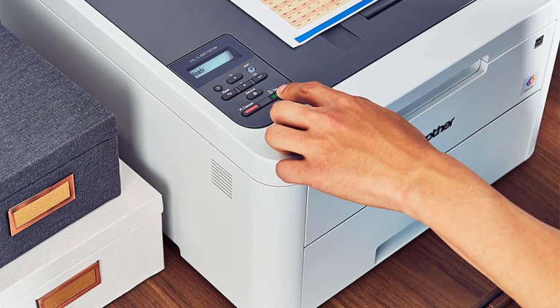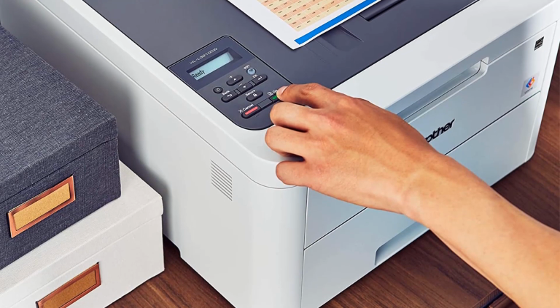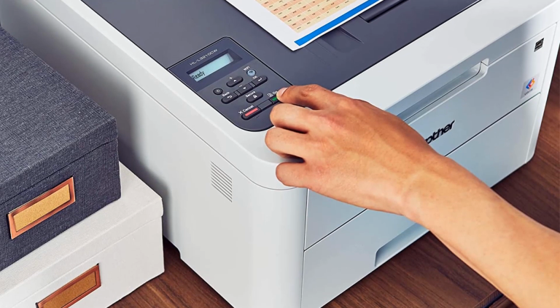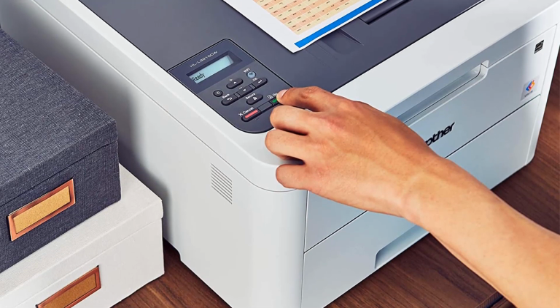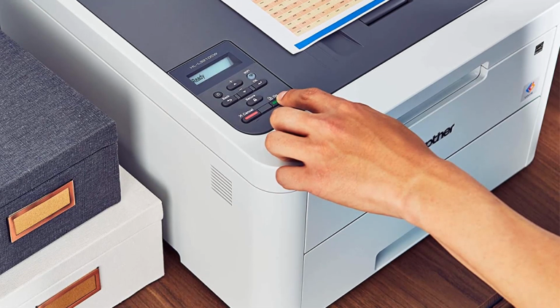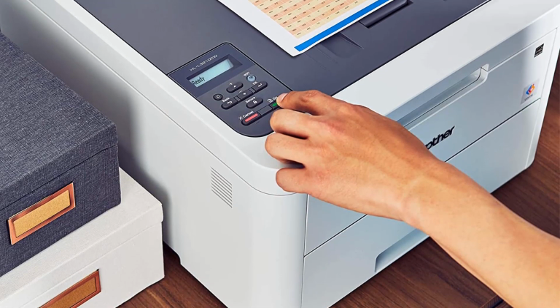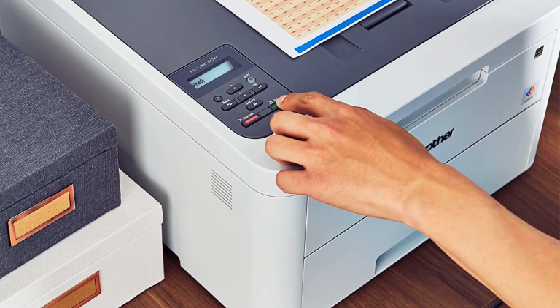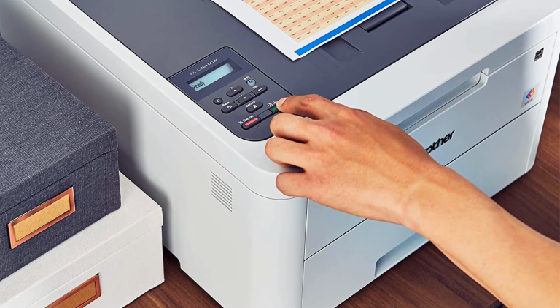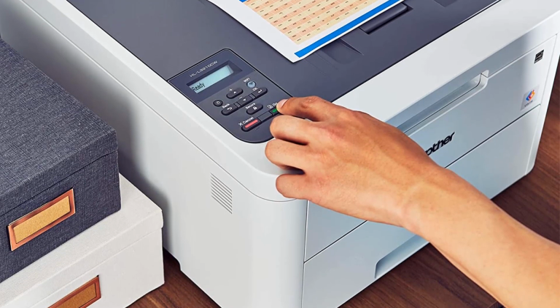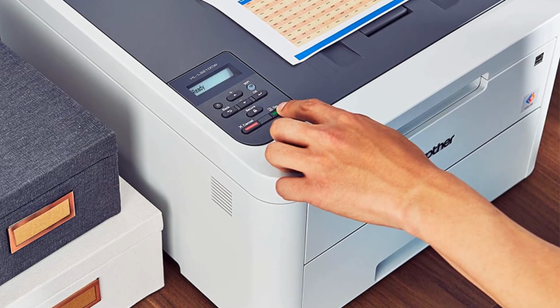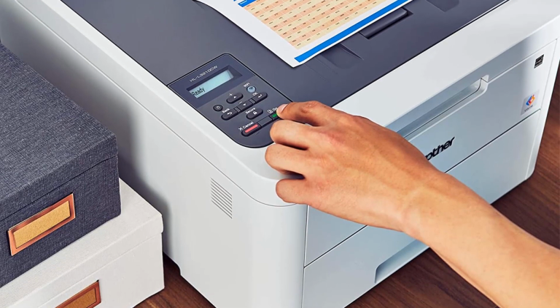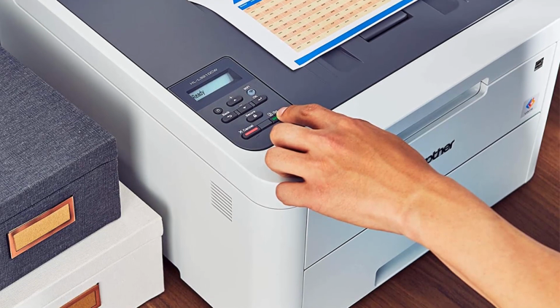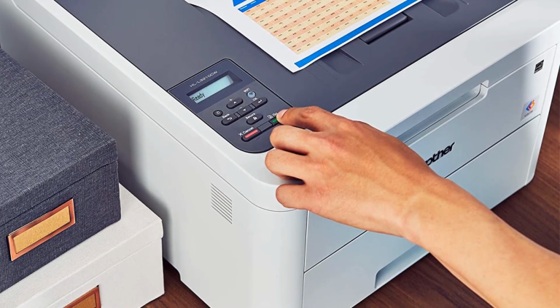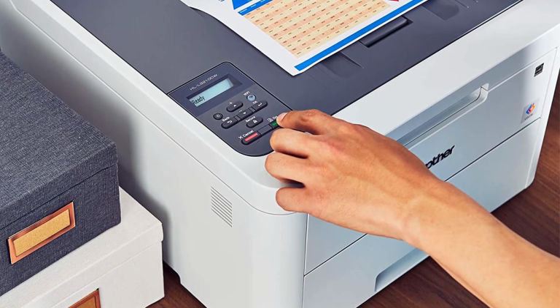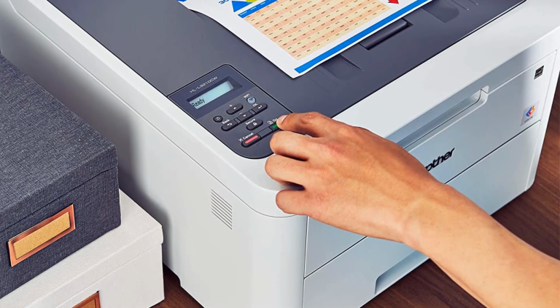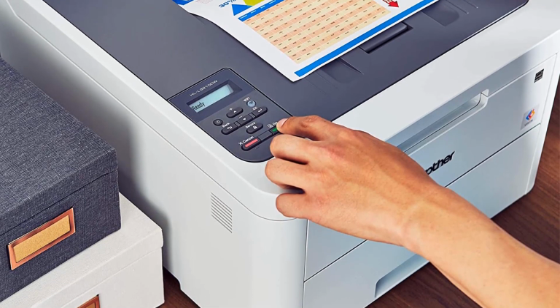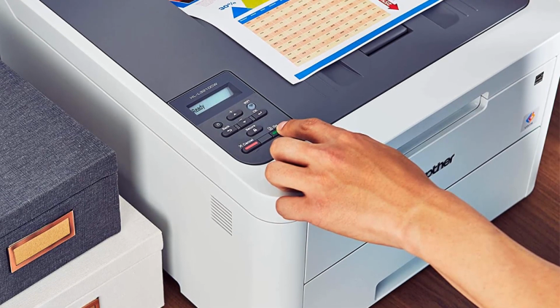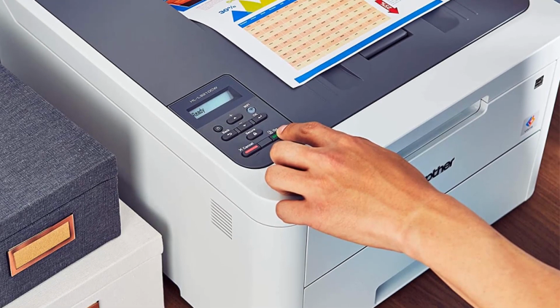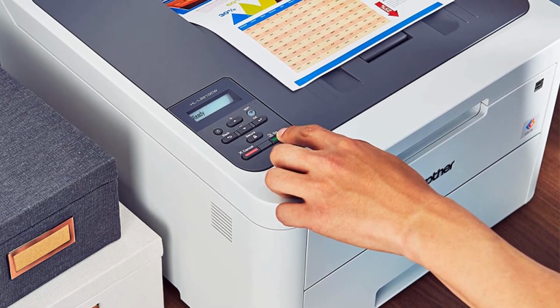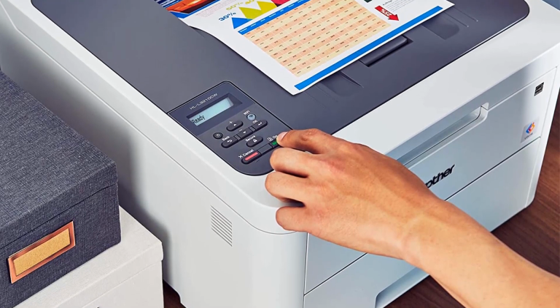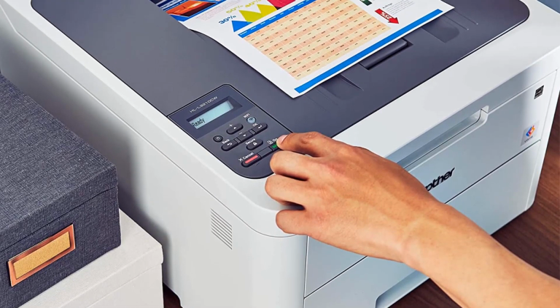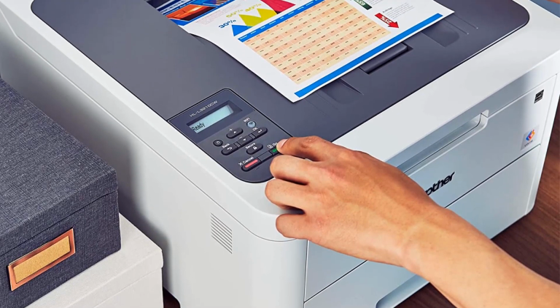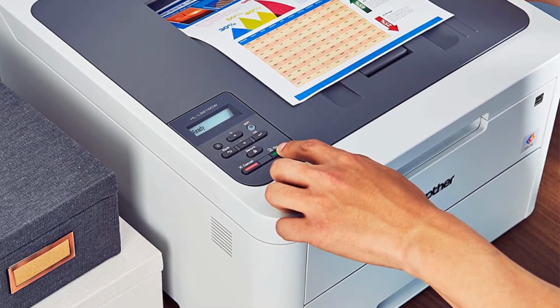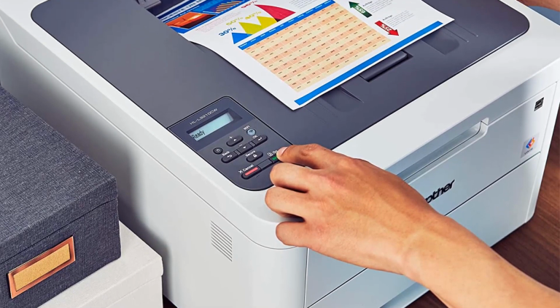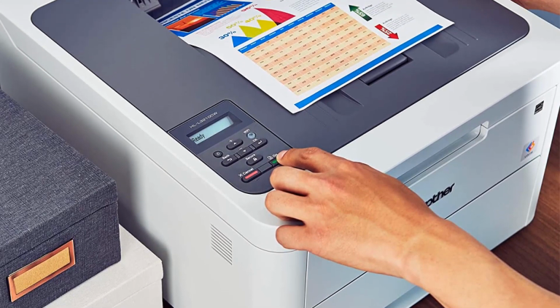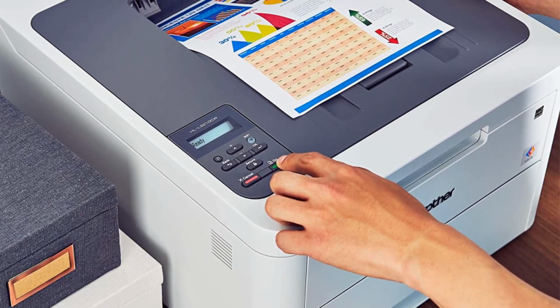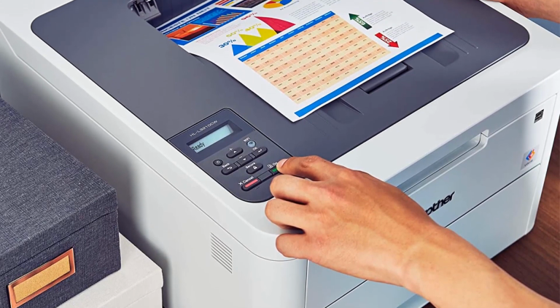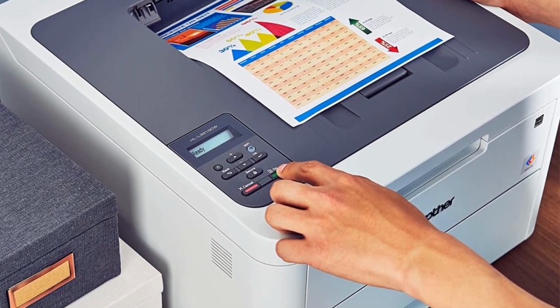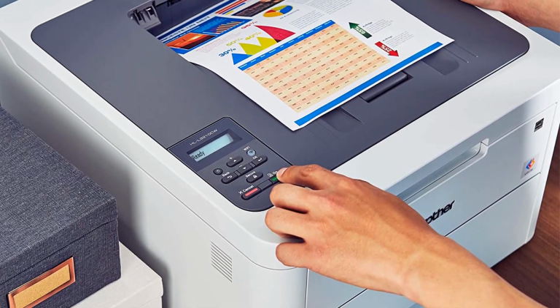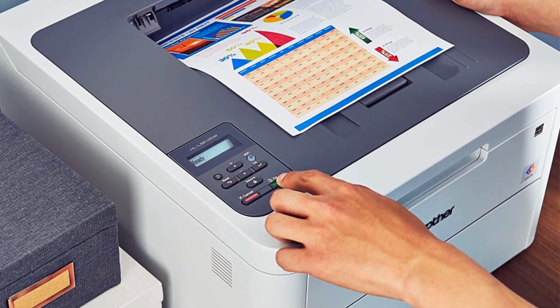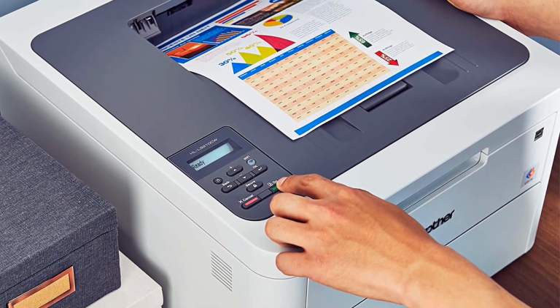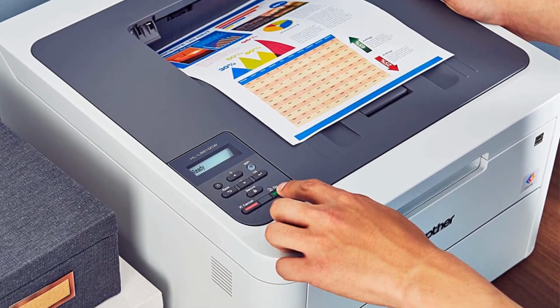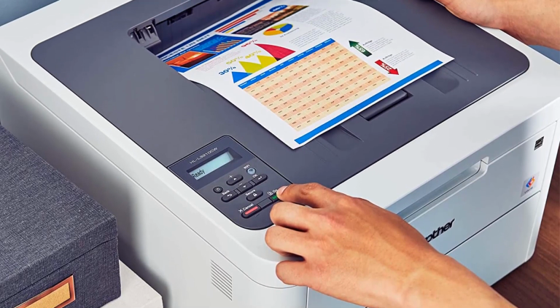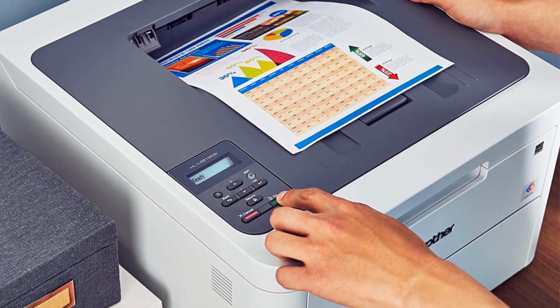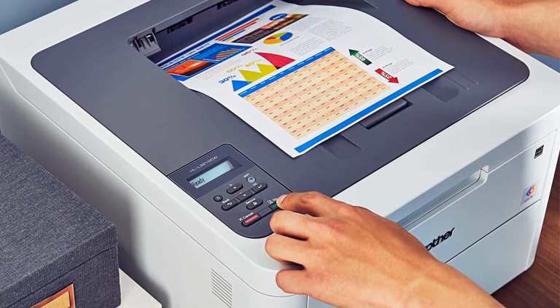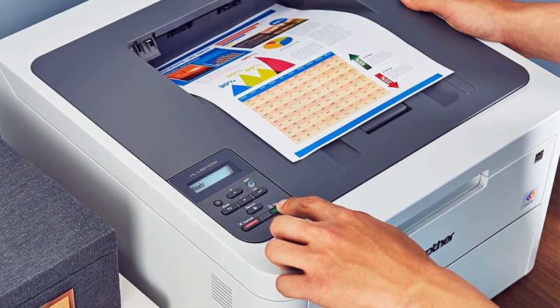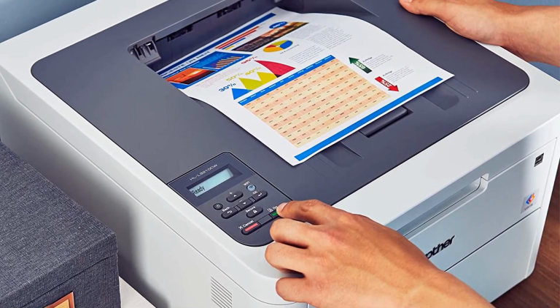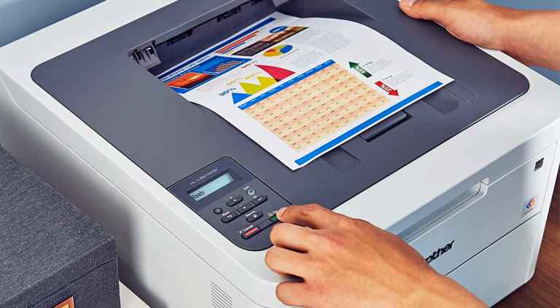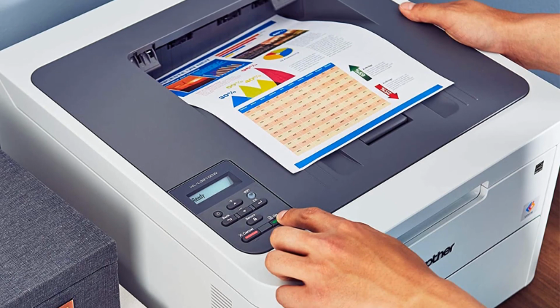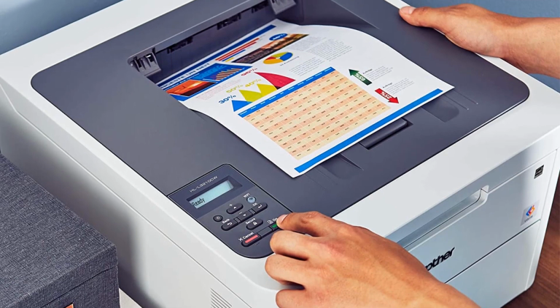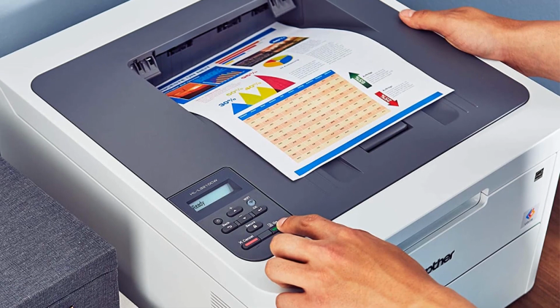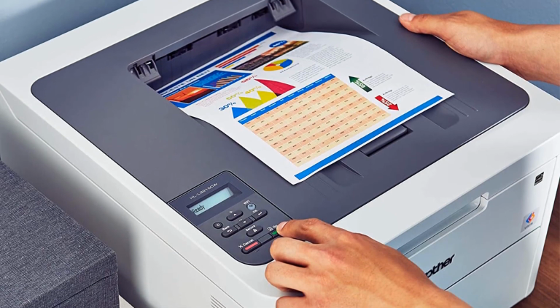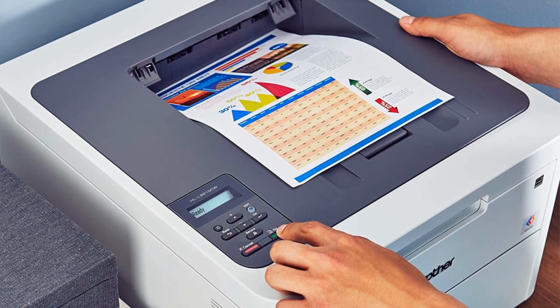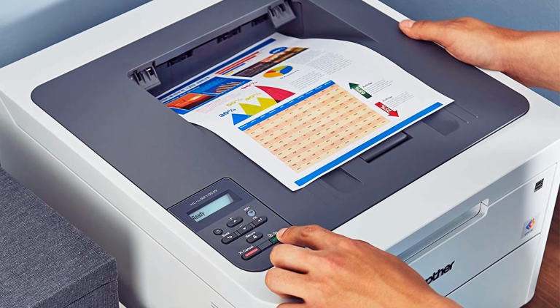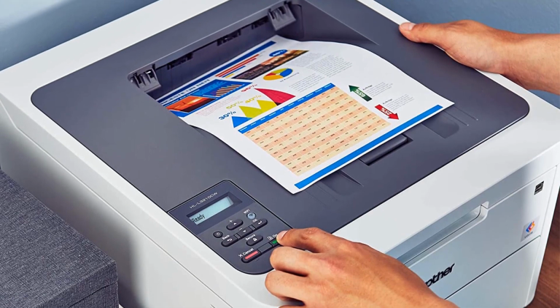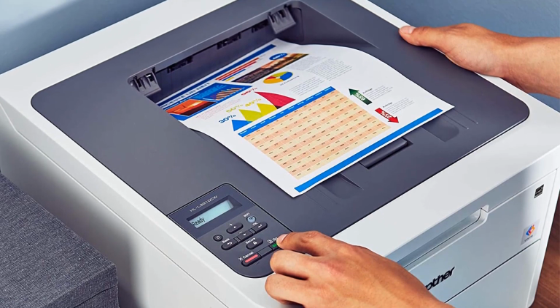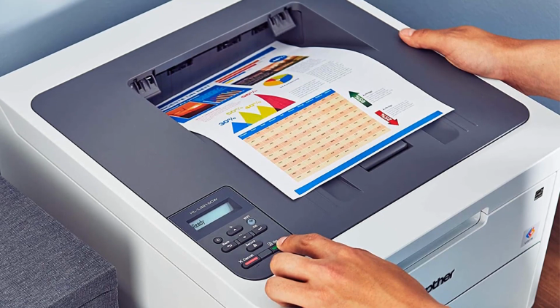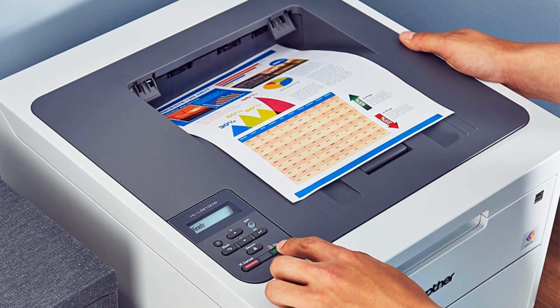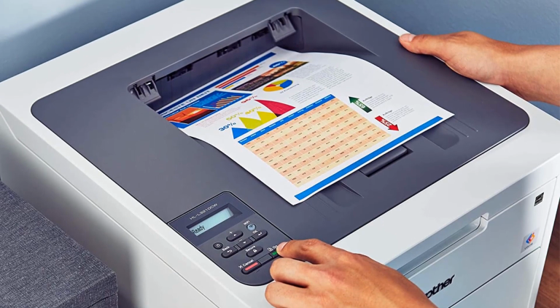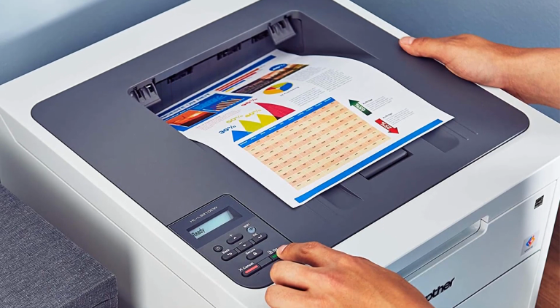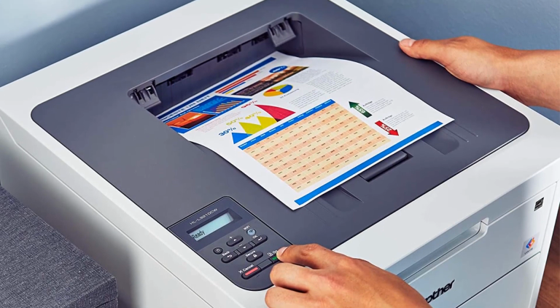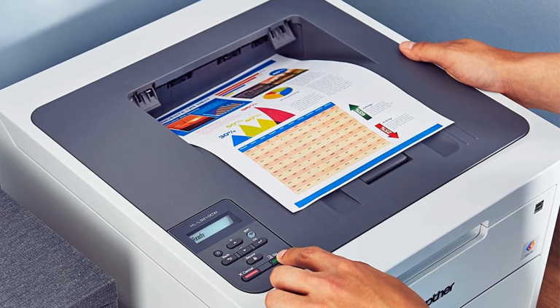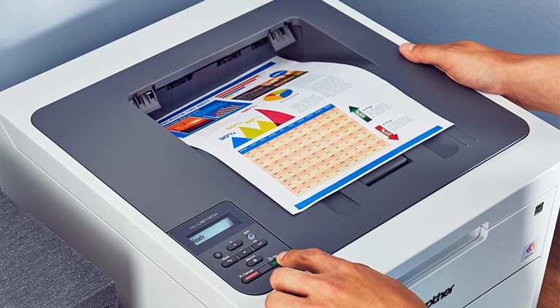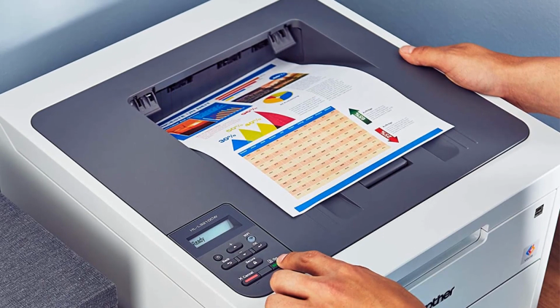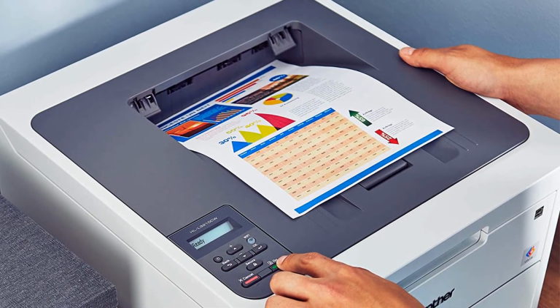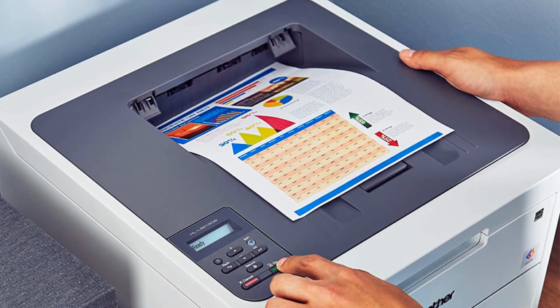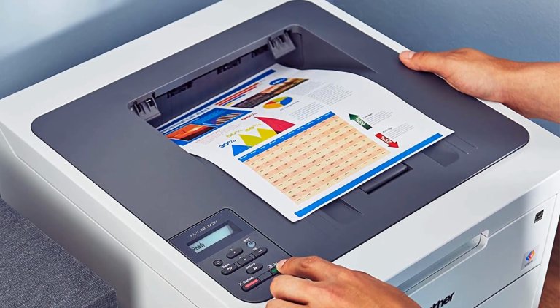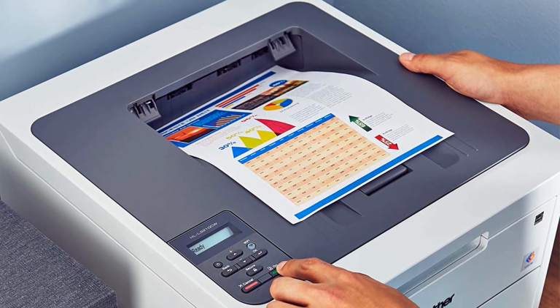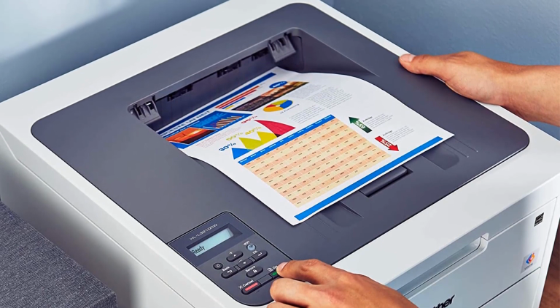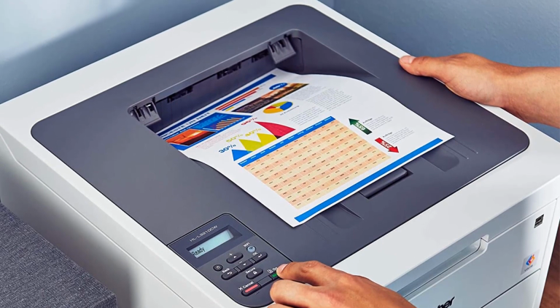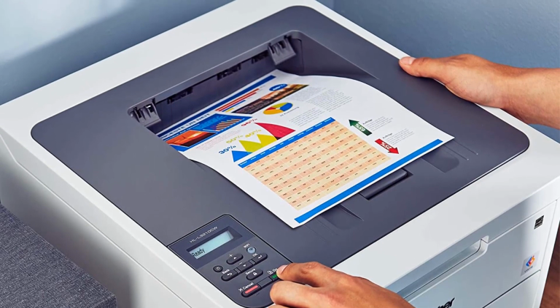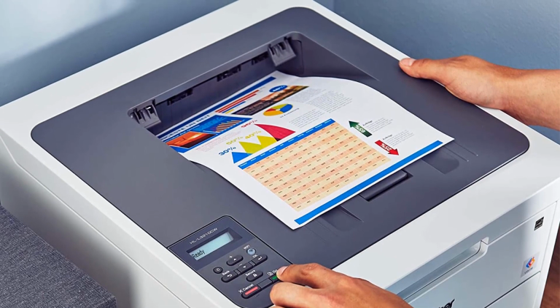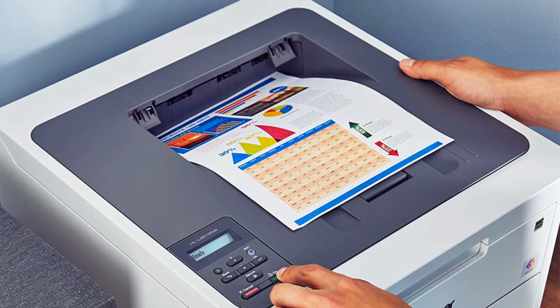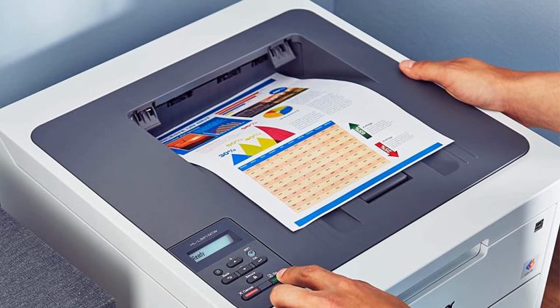The compact size of the printer also makes it great for smaller spaces, letting you tuck it away on a shelf, desk corner, or dedicated cart.